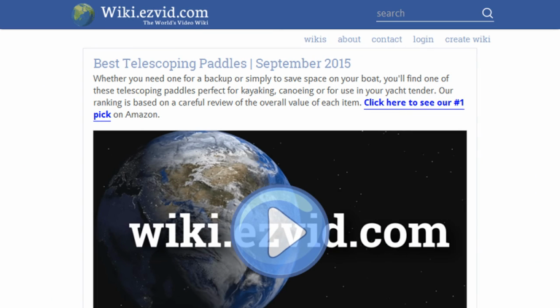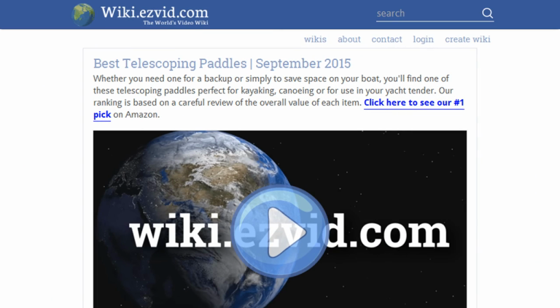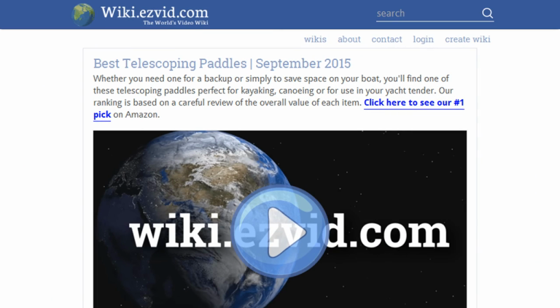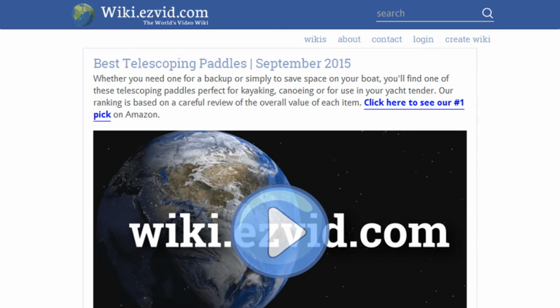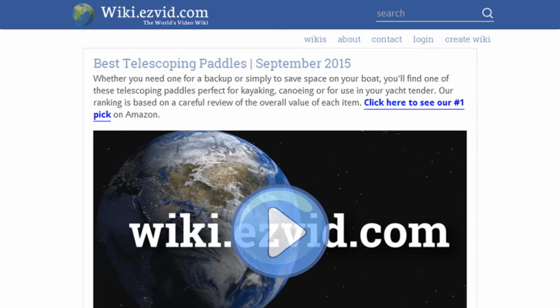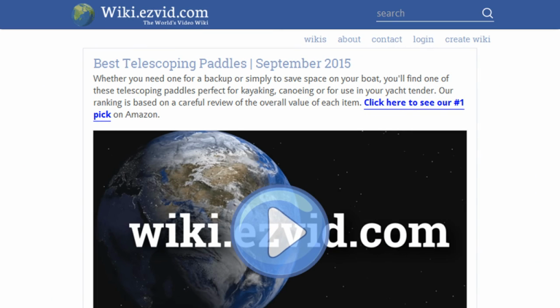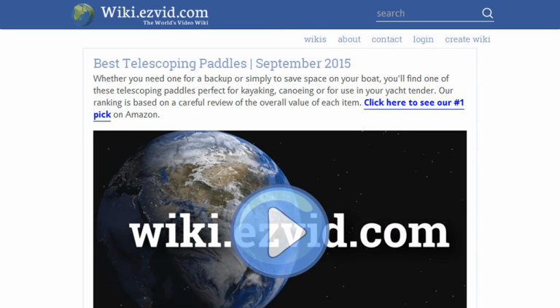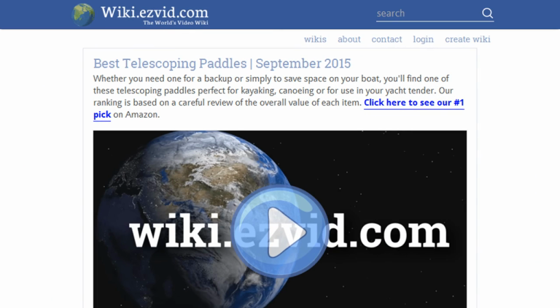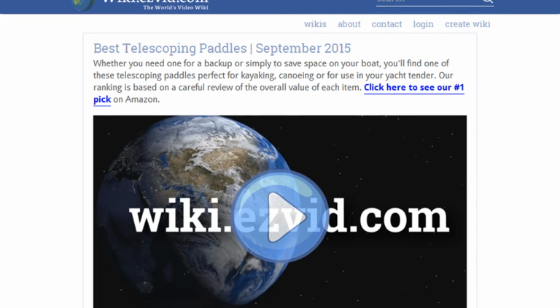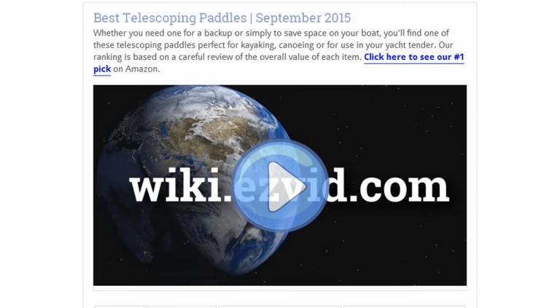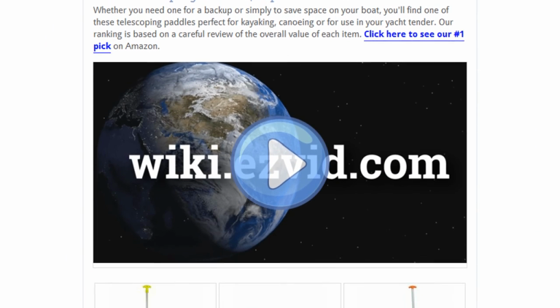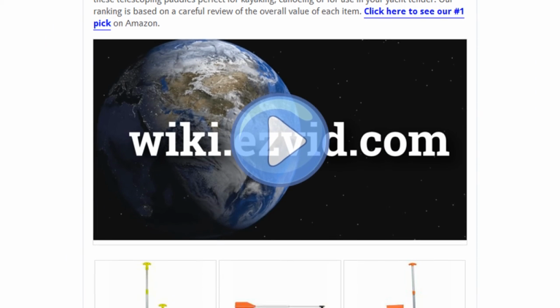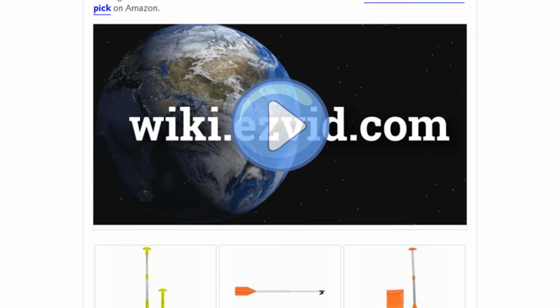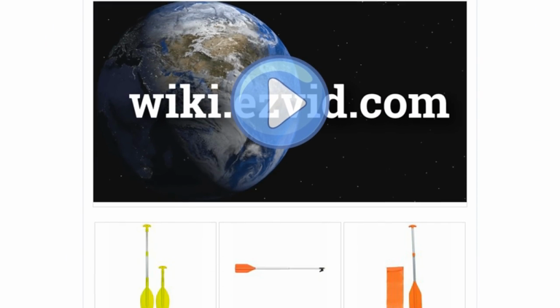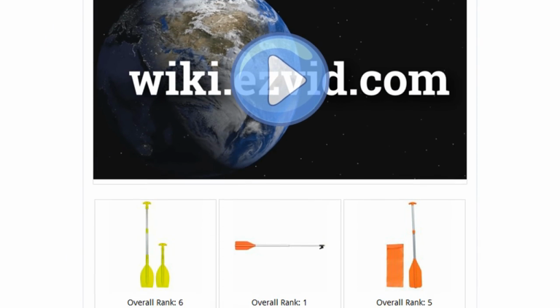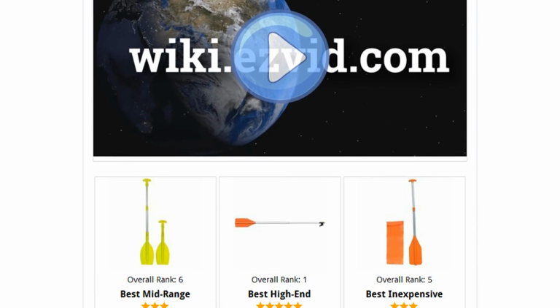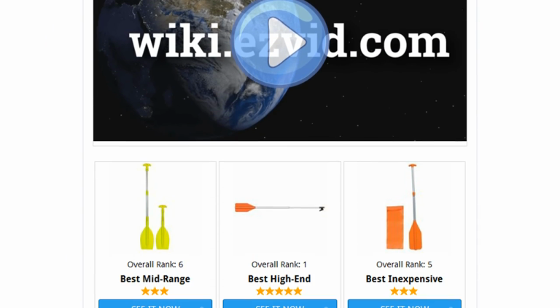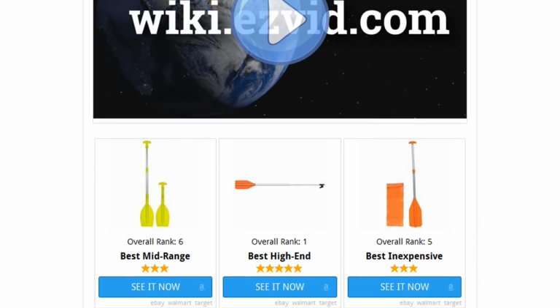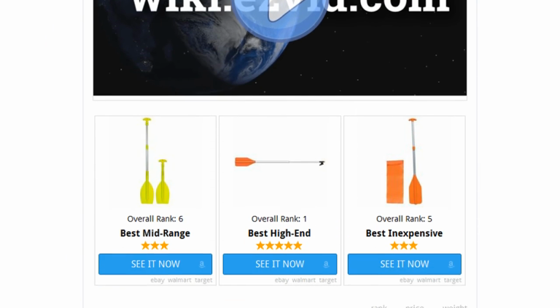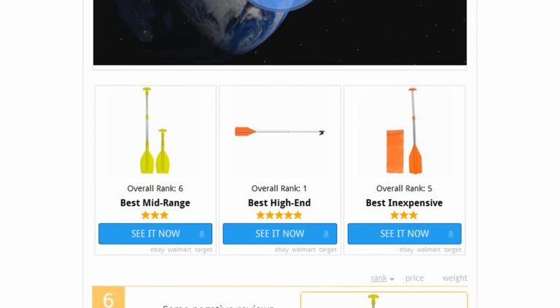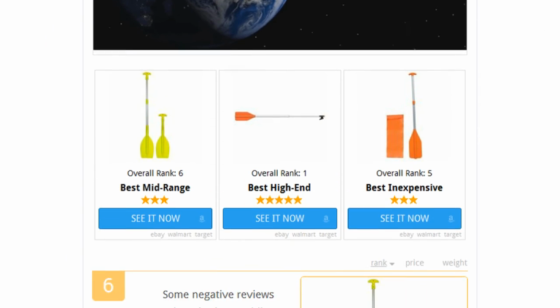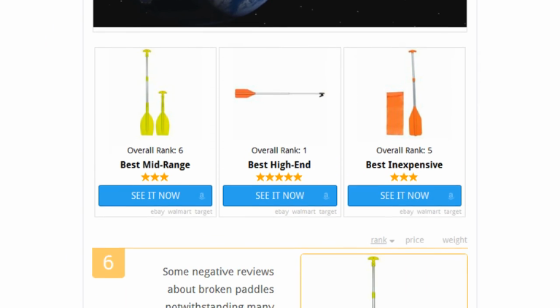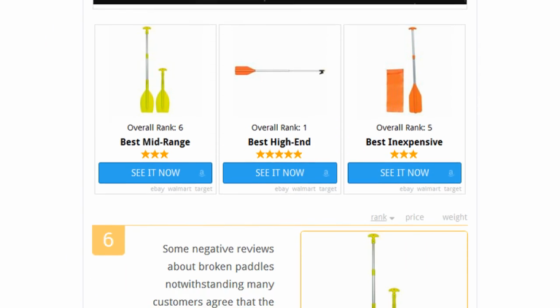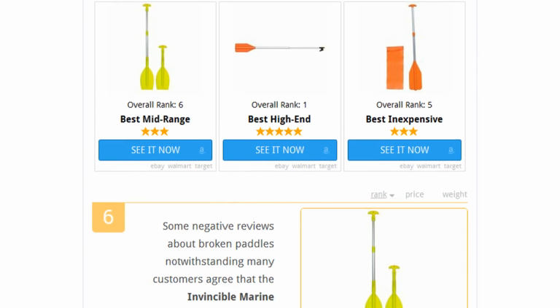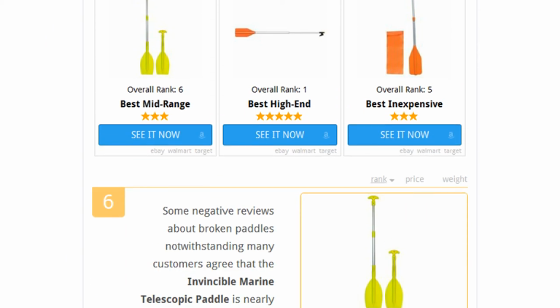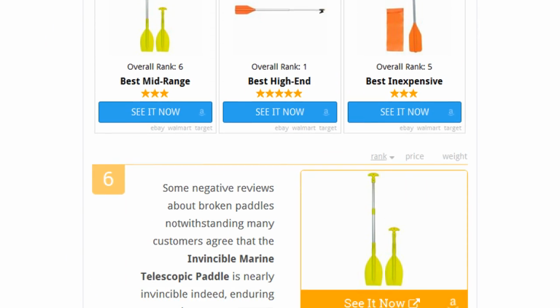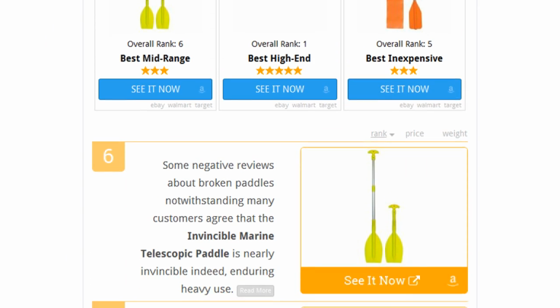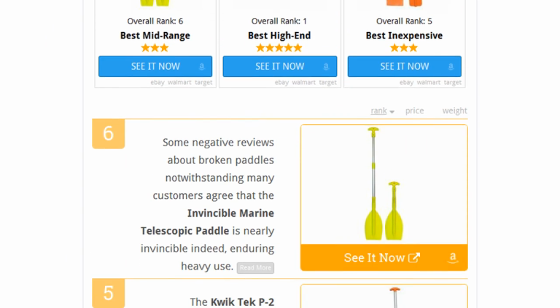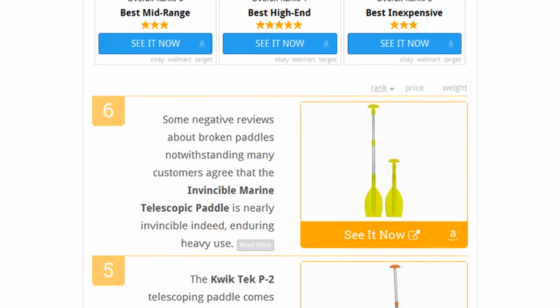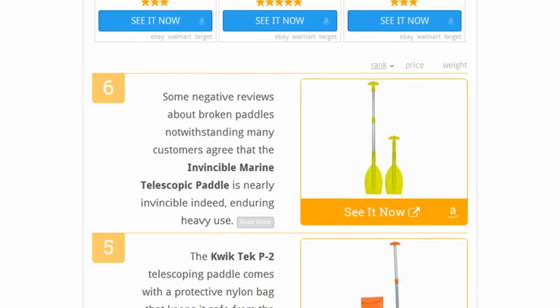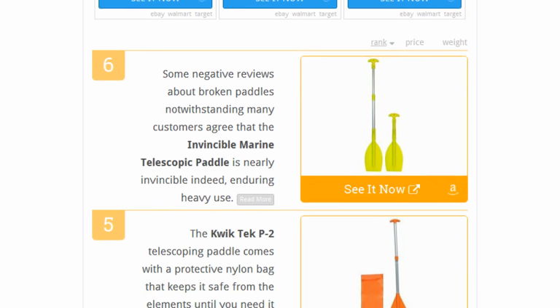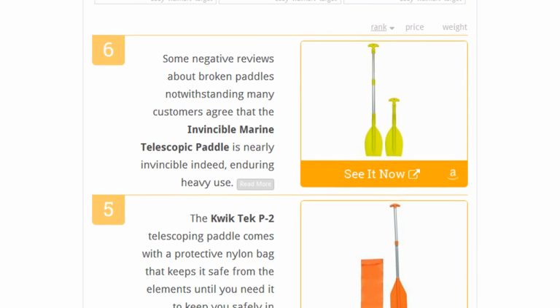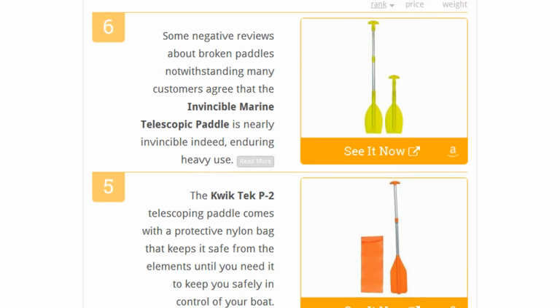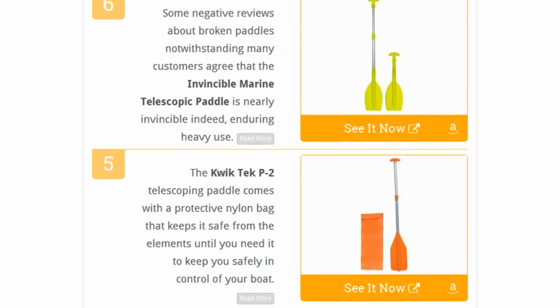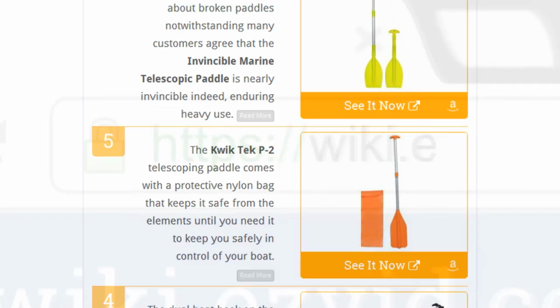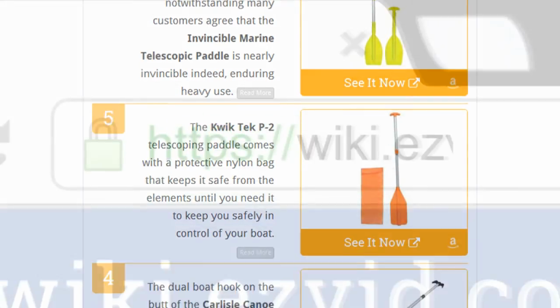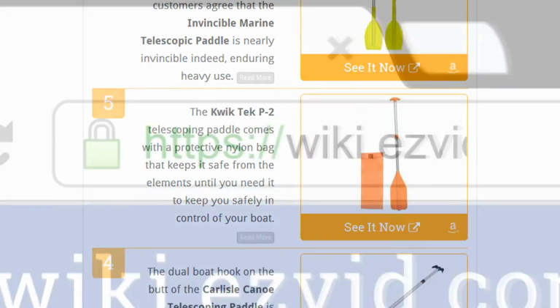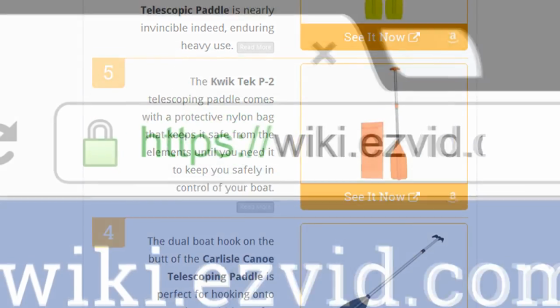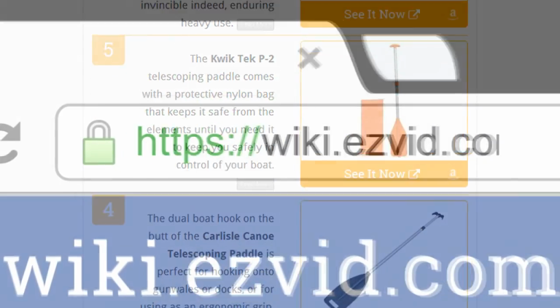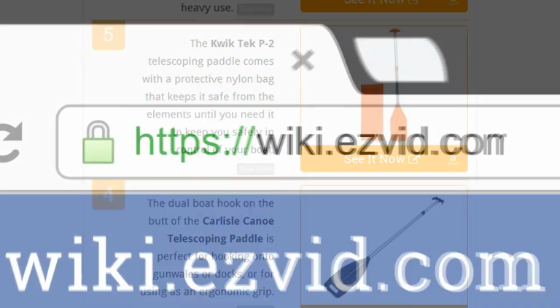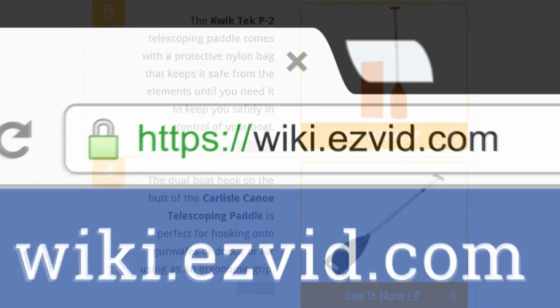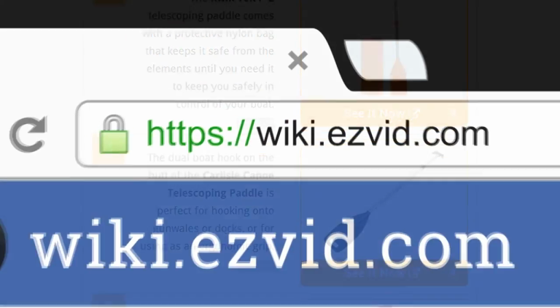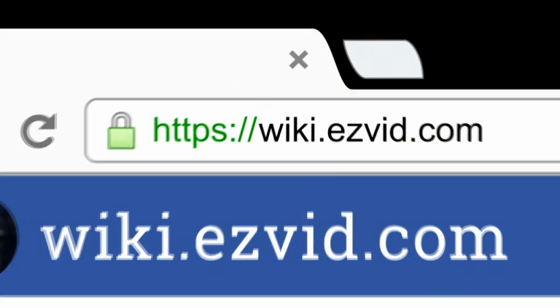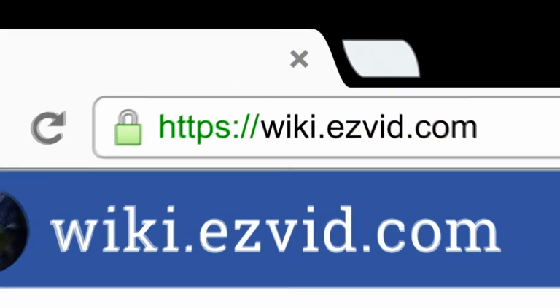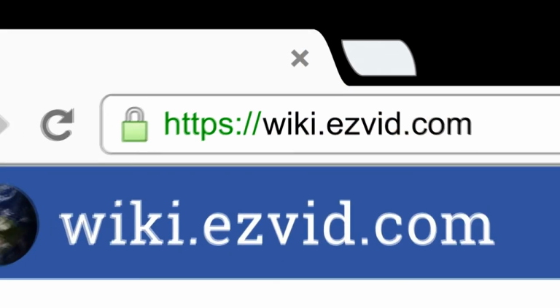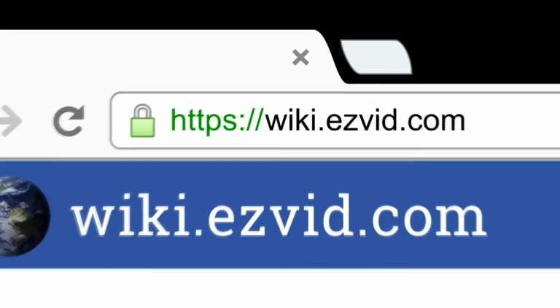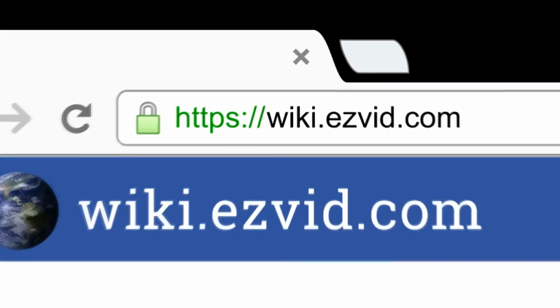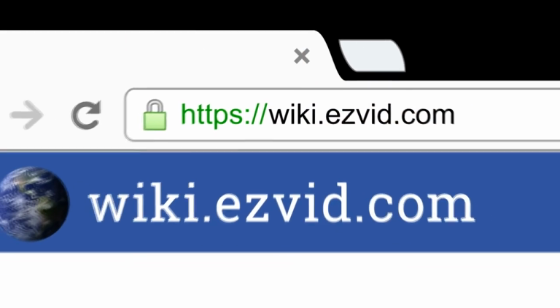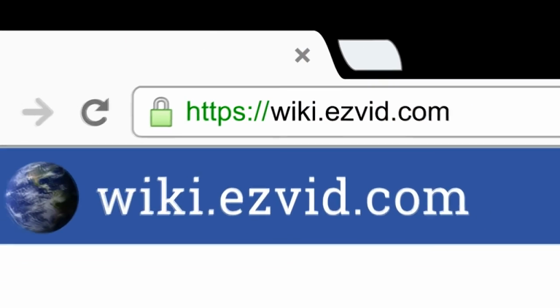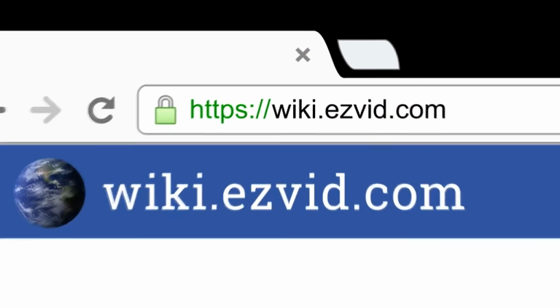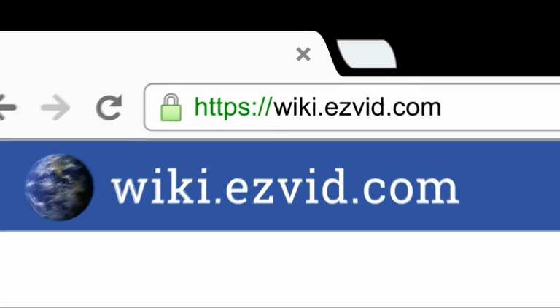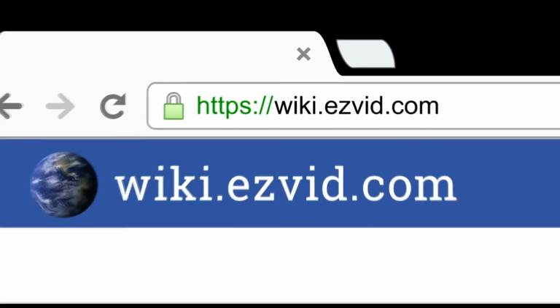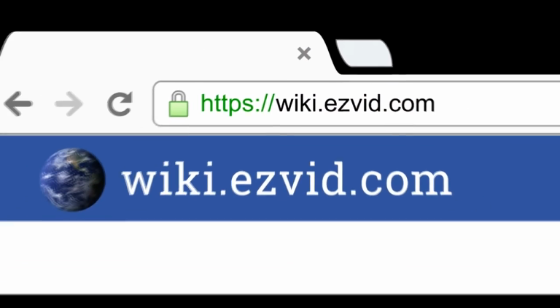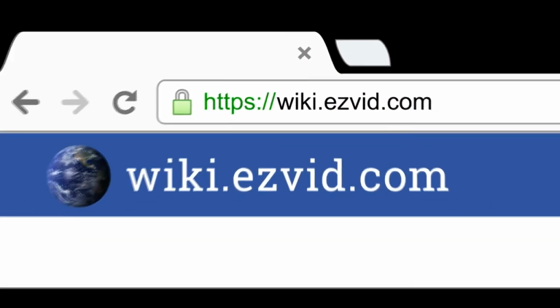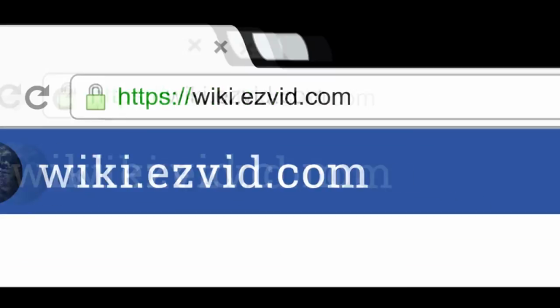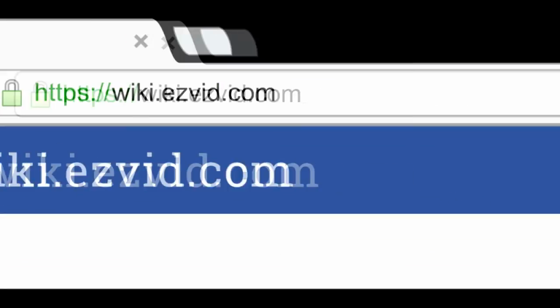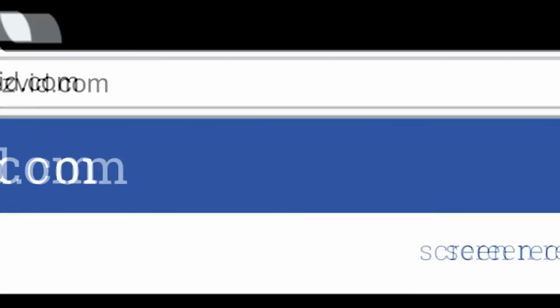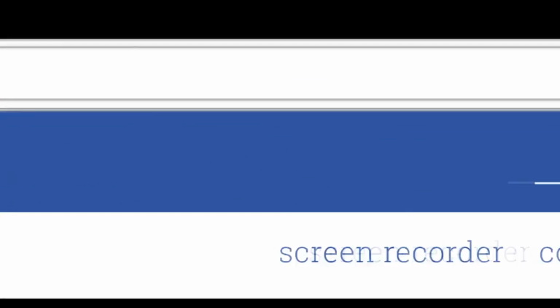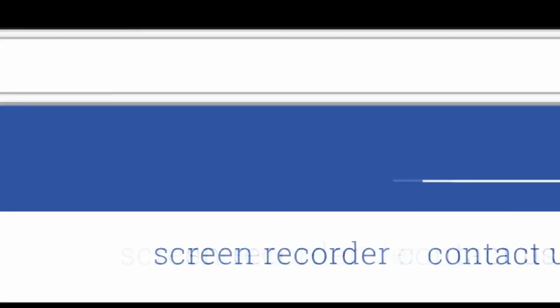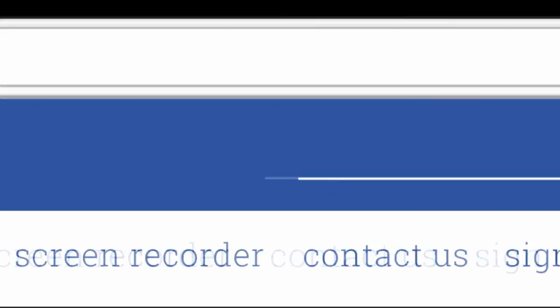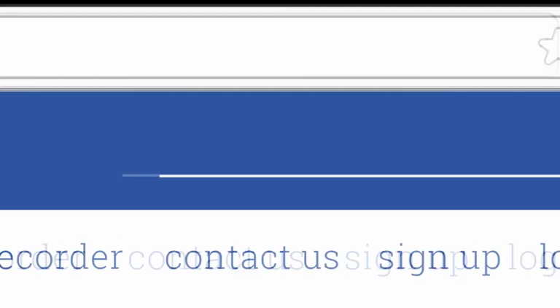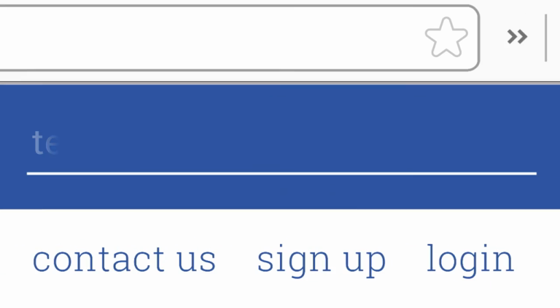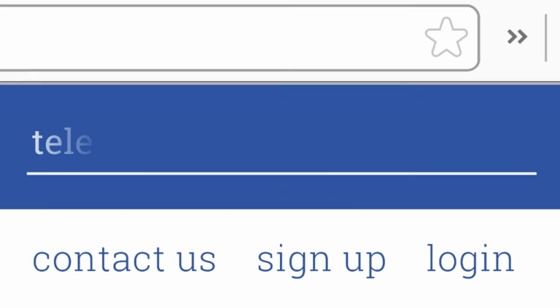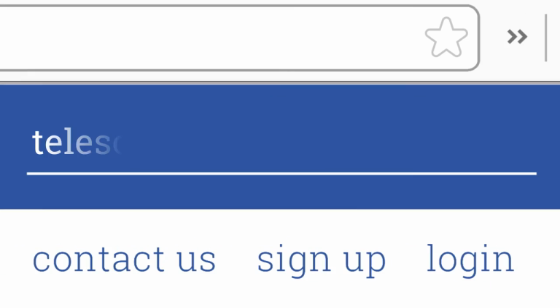To see all this stuff, go to wiki.easyvid.com and search for telescoping paddles, or click beneath this video.